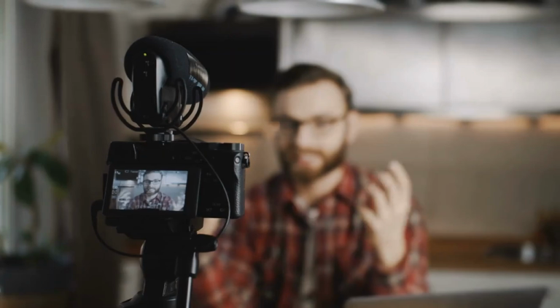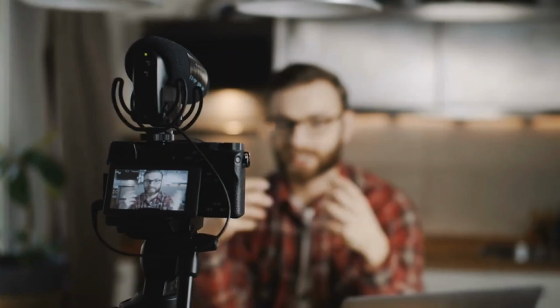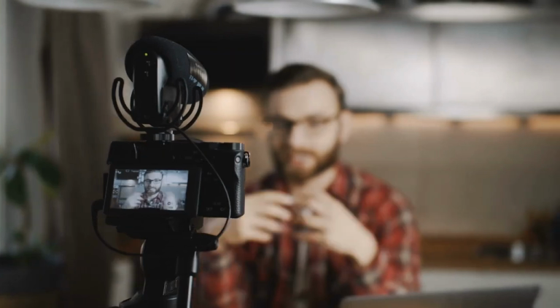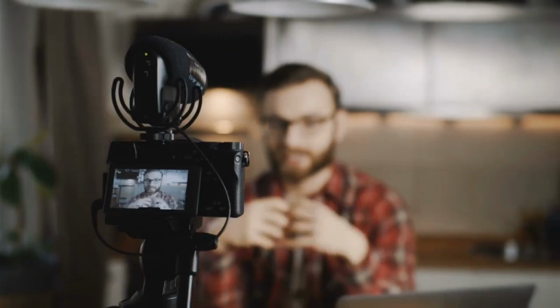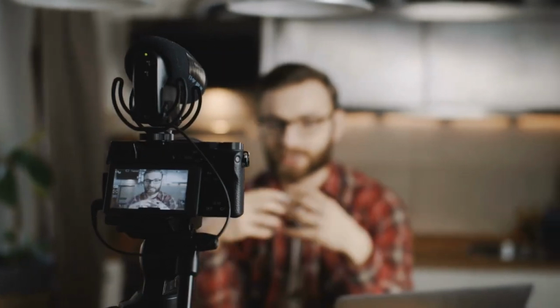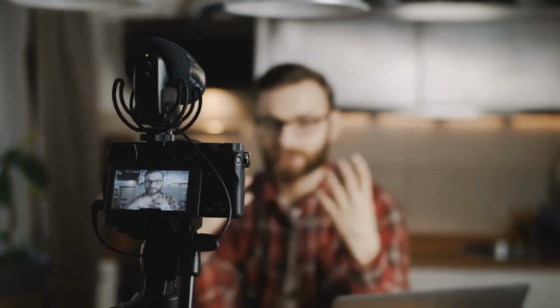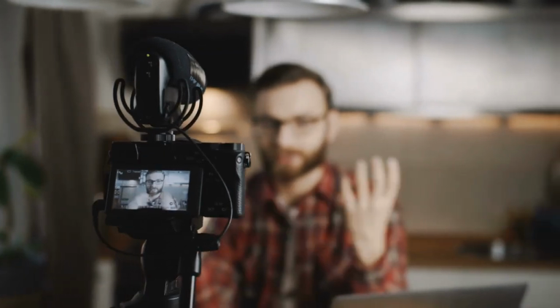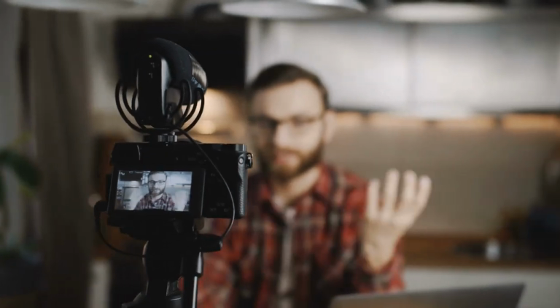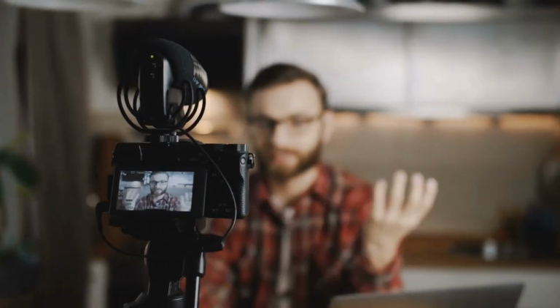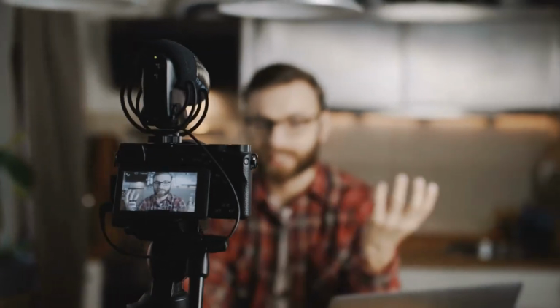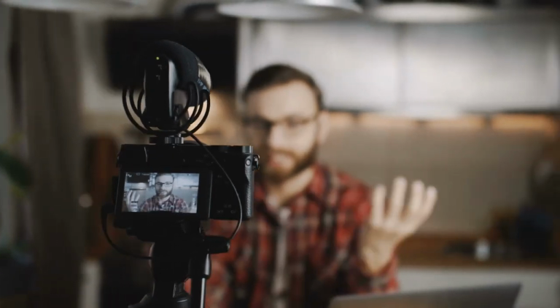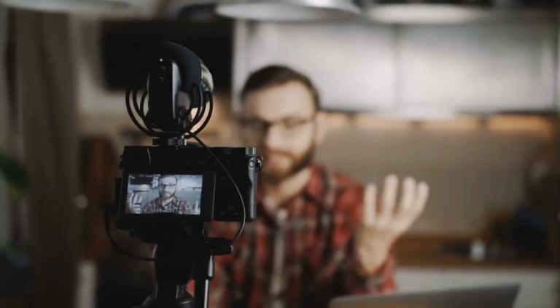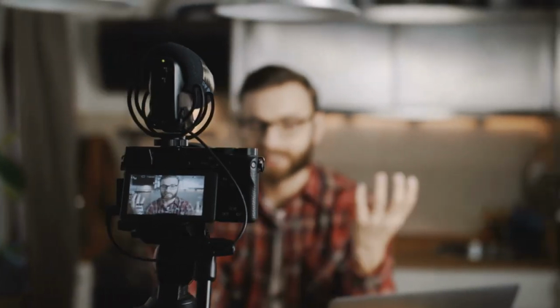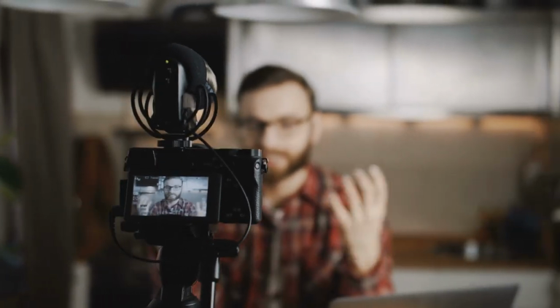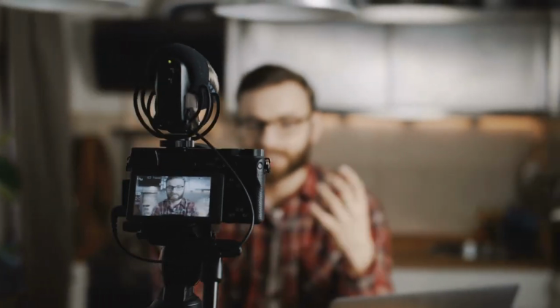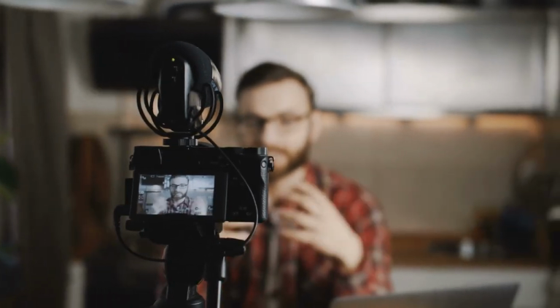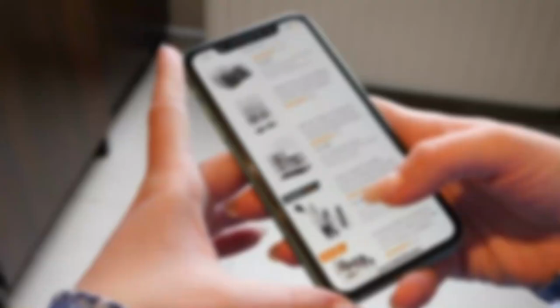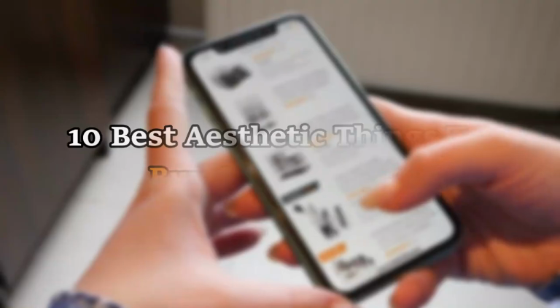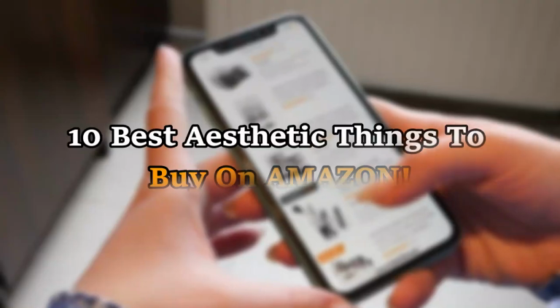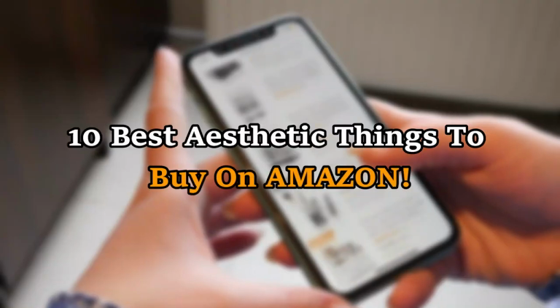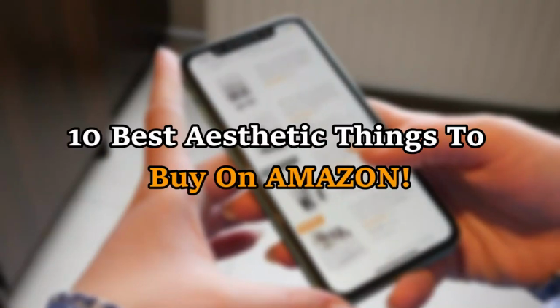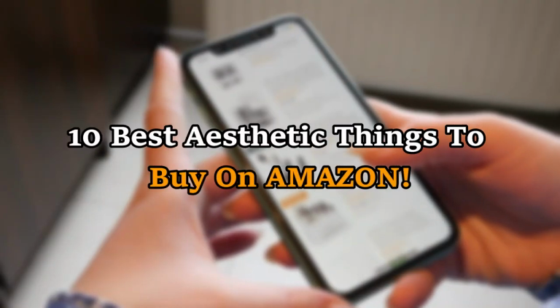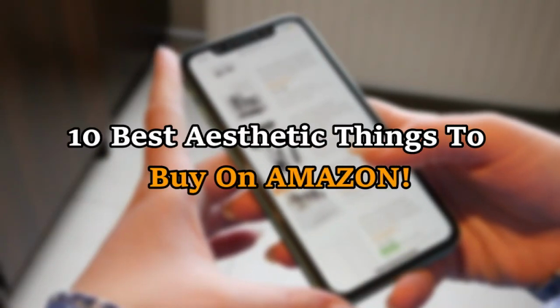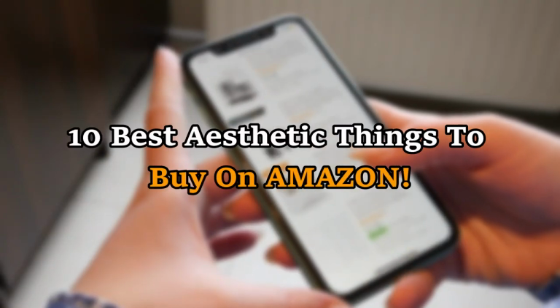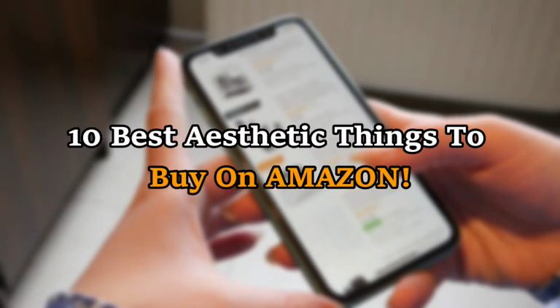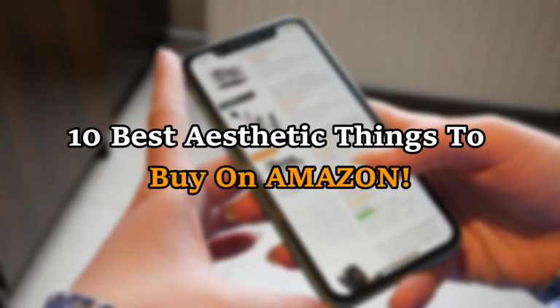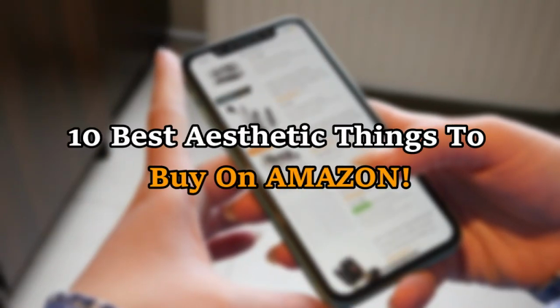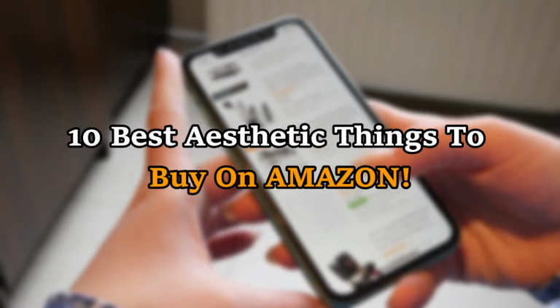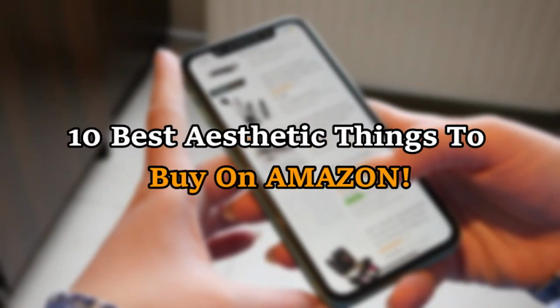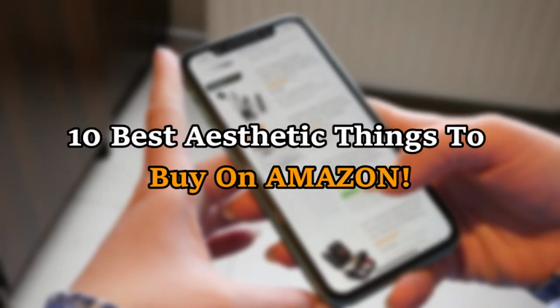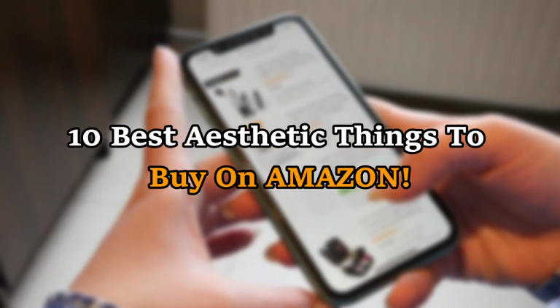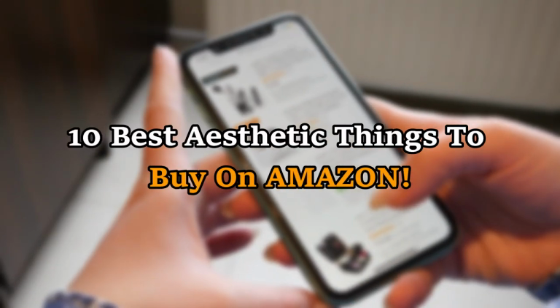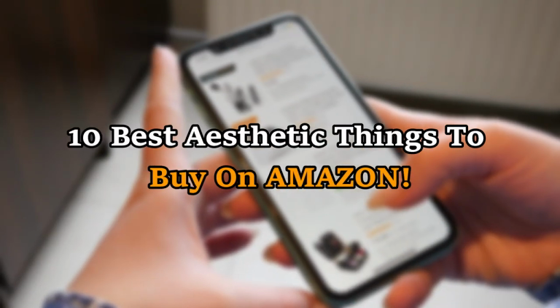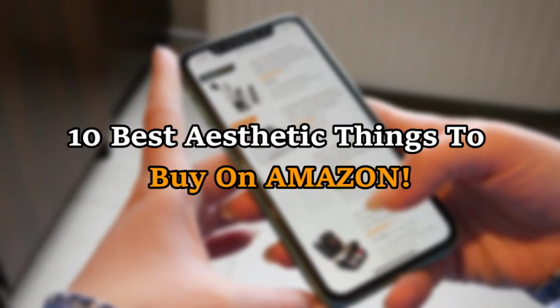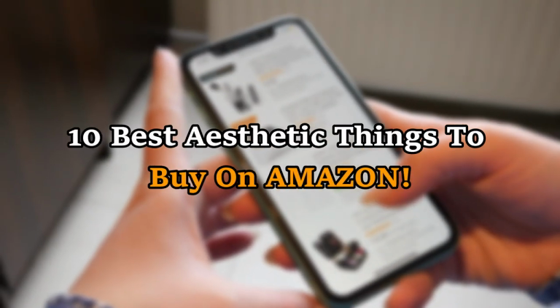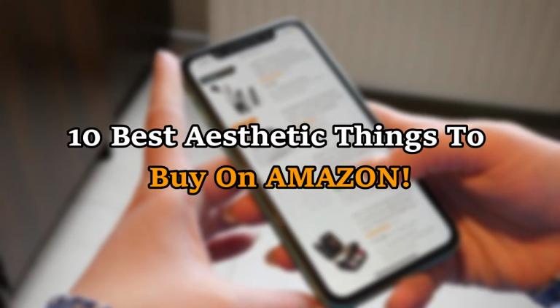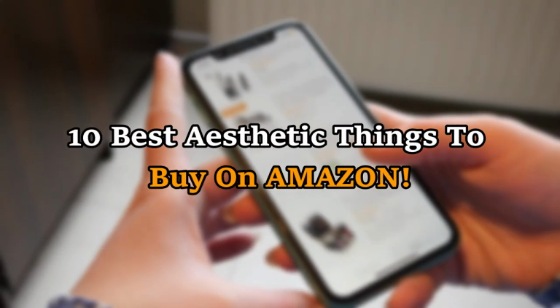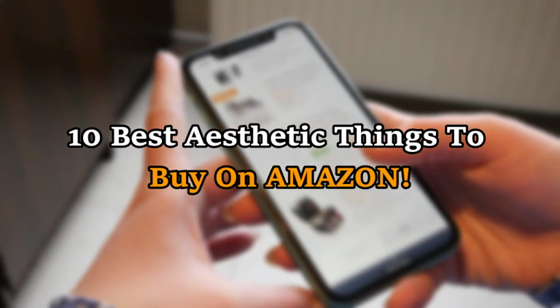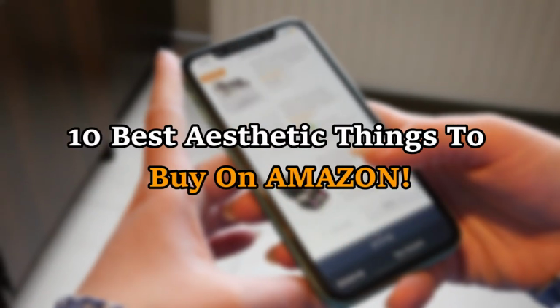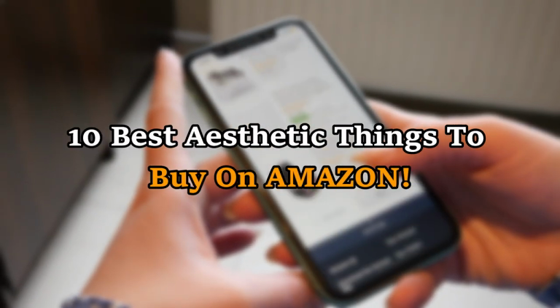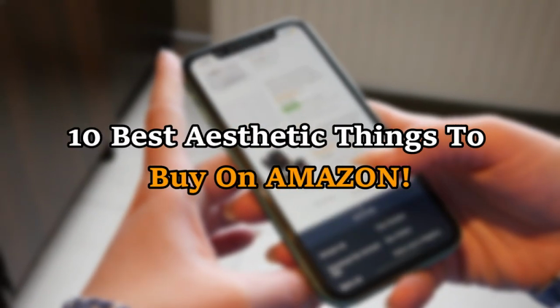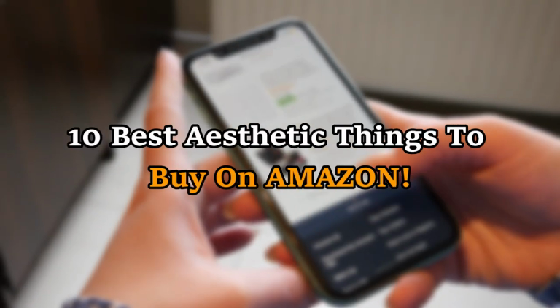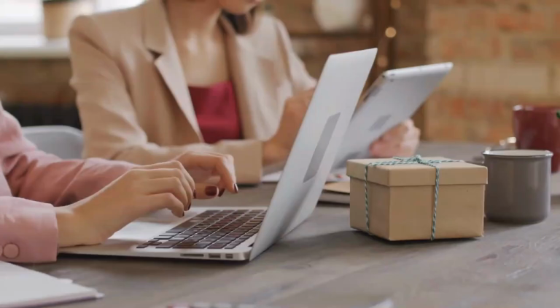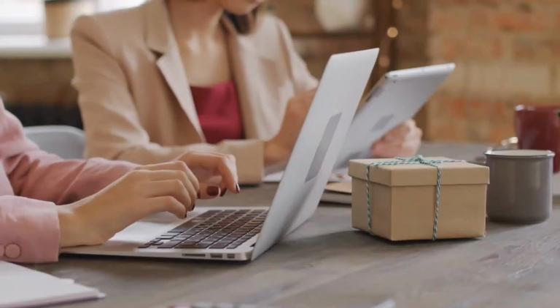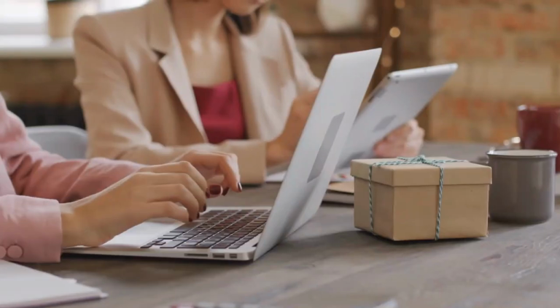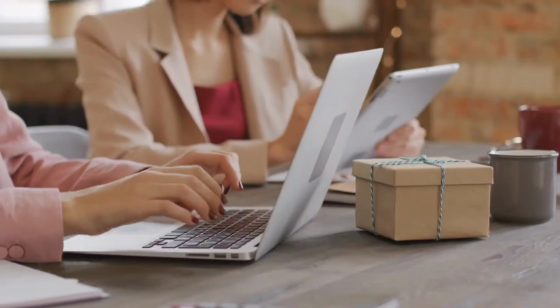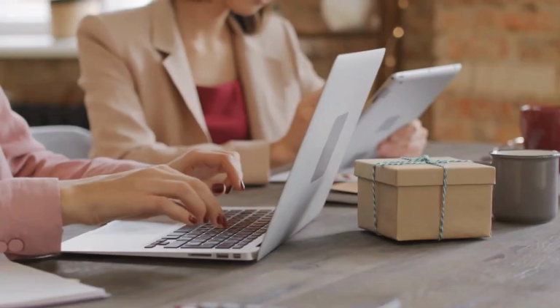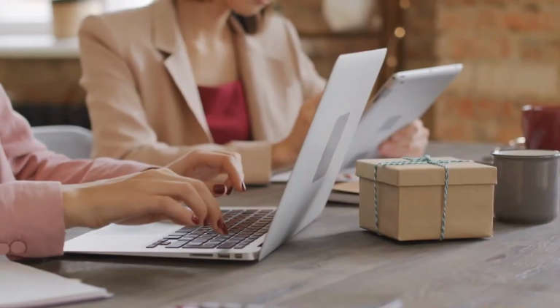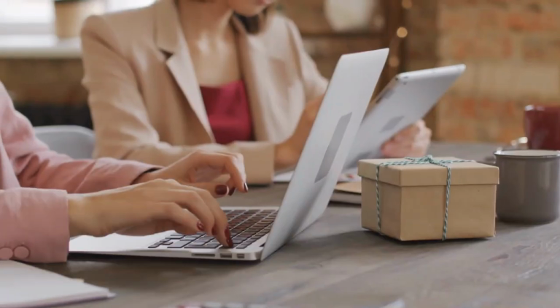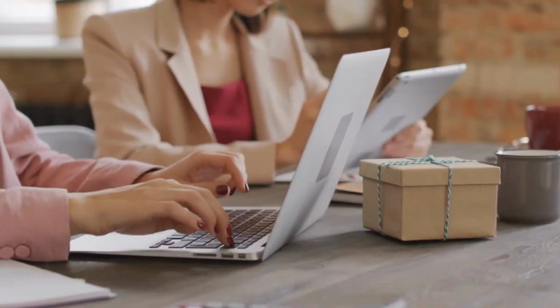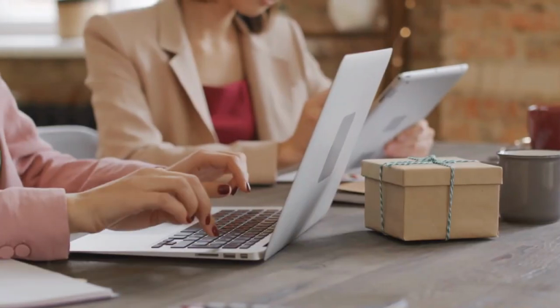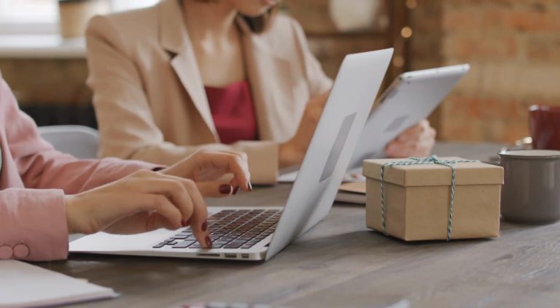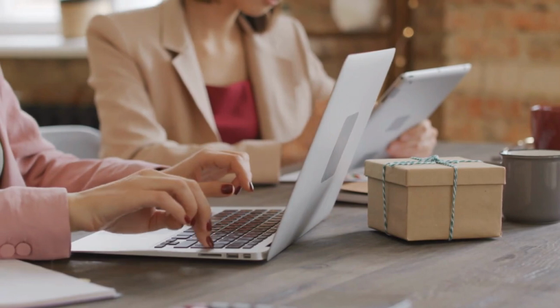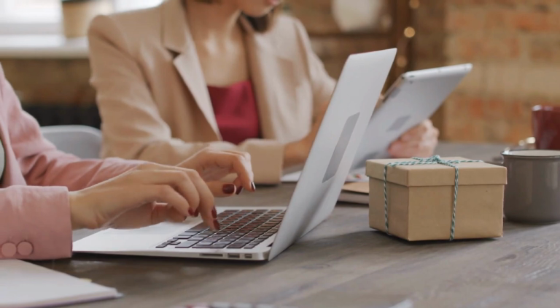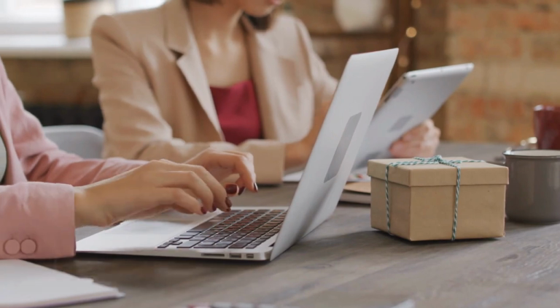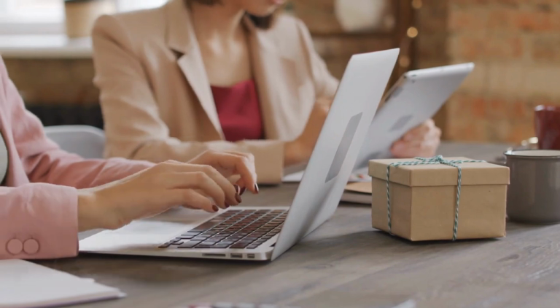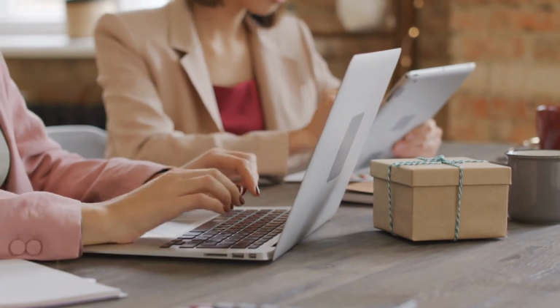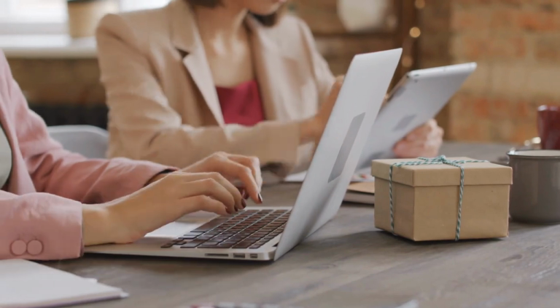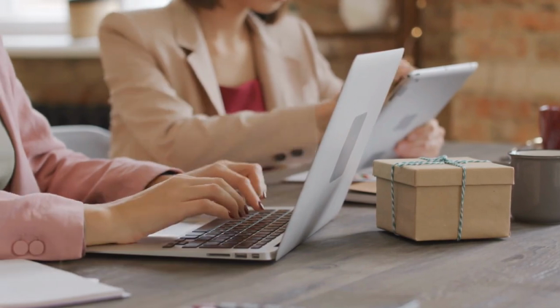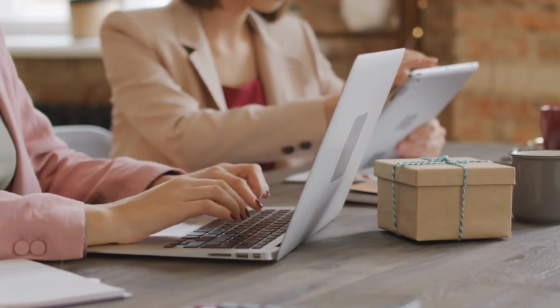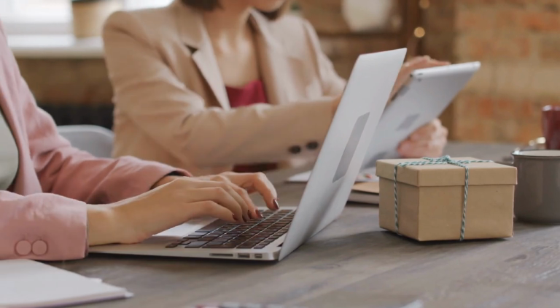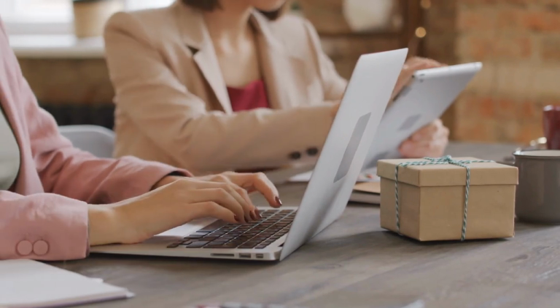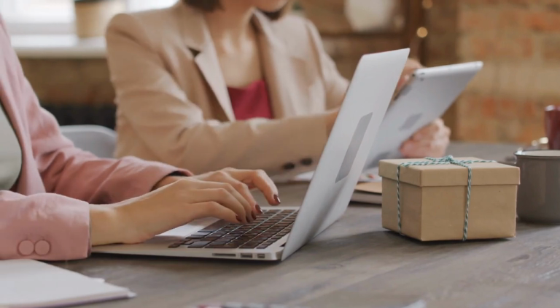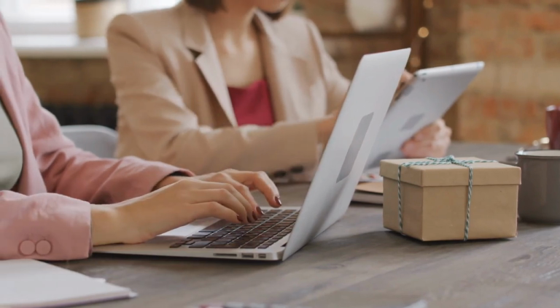Today, we are going to review the 10 Best Aesthetic Things to Buy on Amazon. So, let's dig right into it.